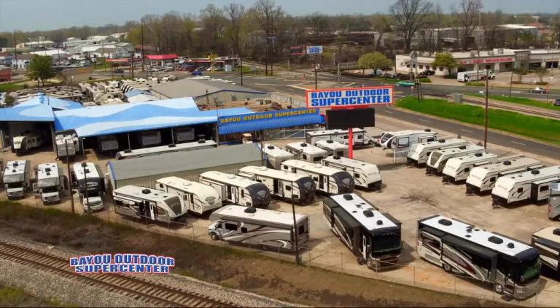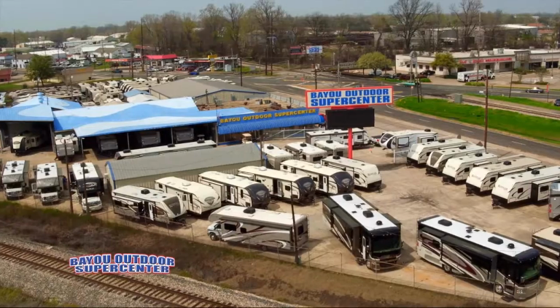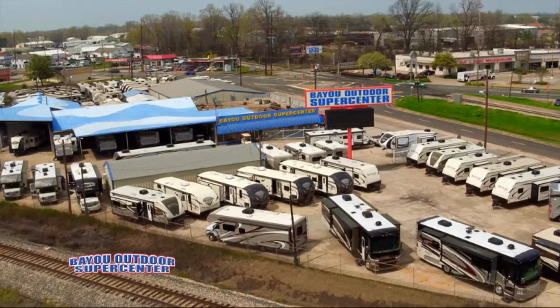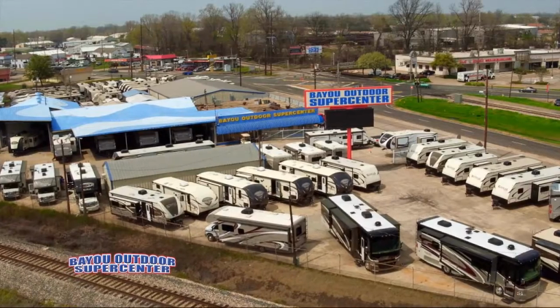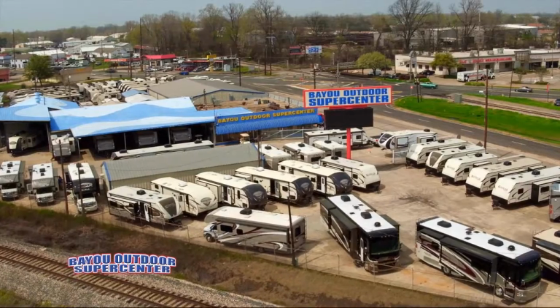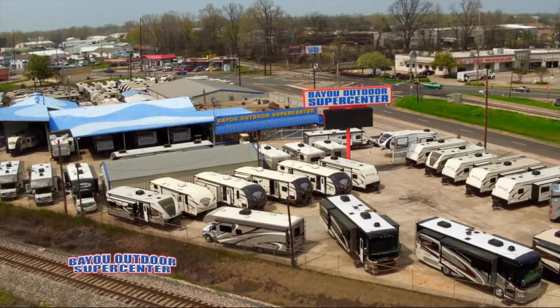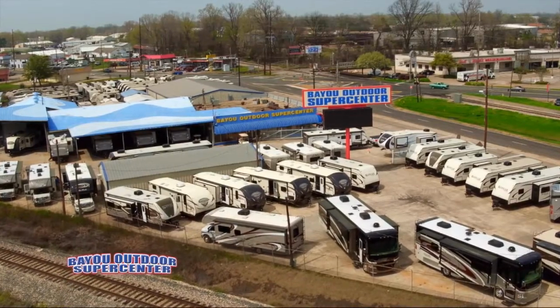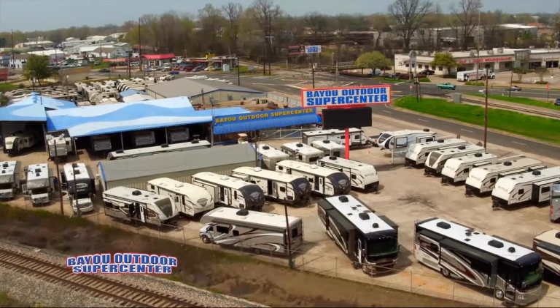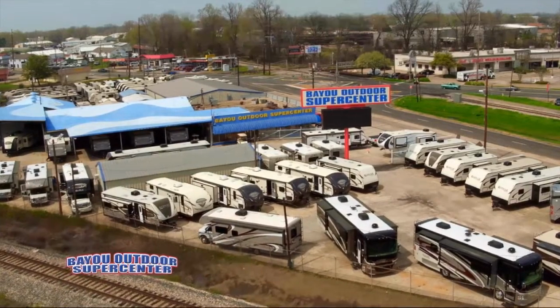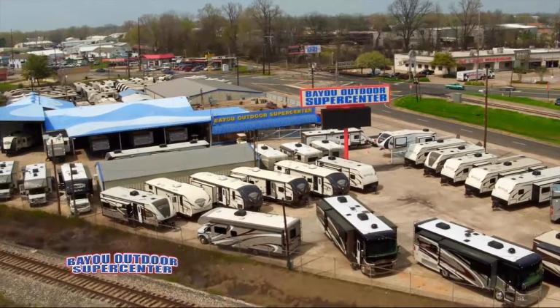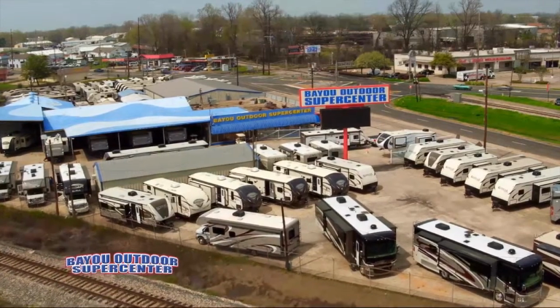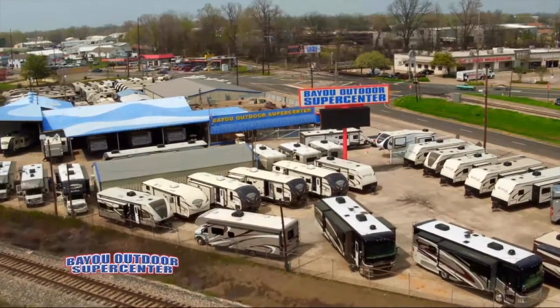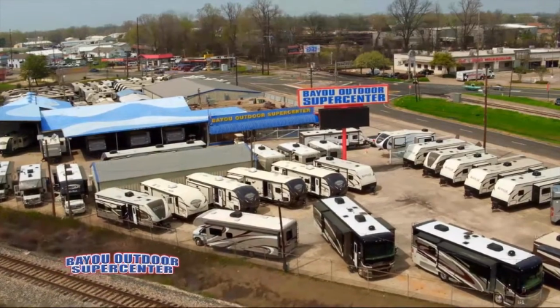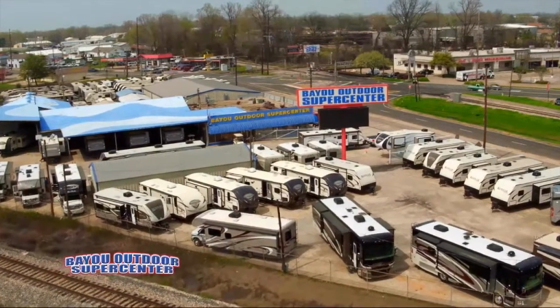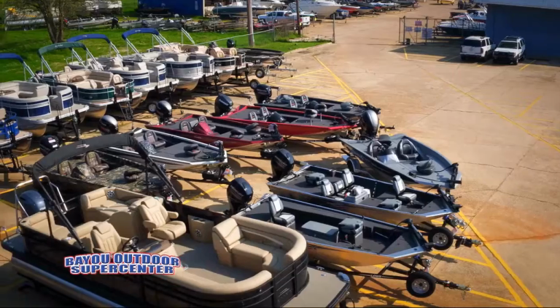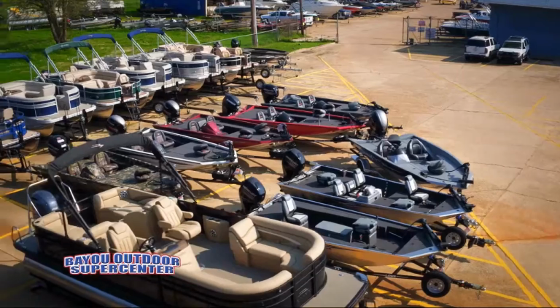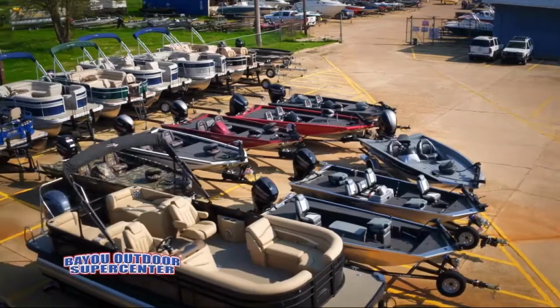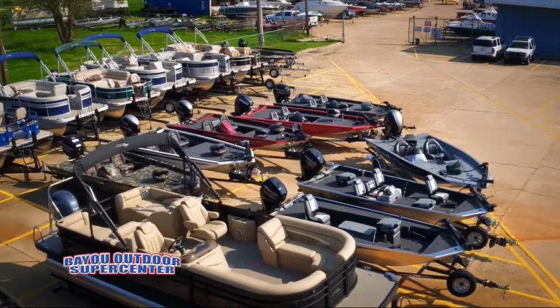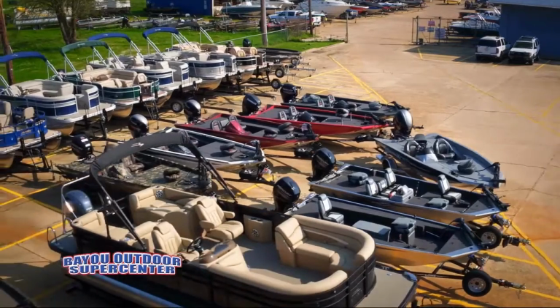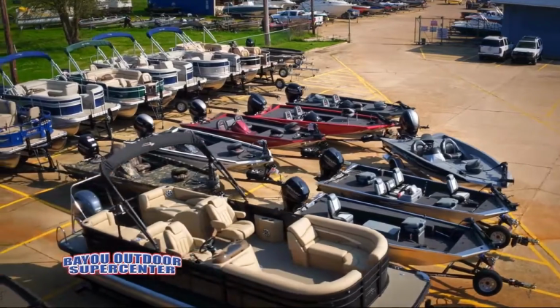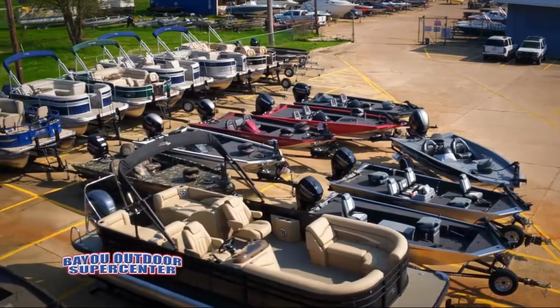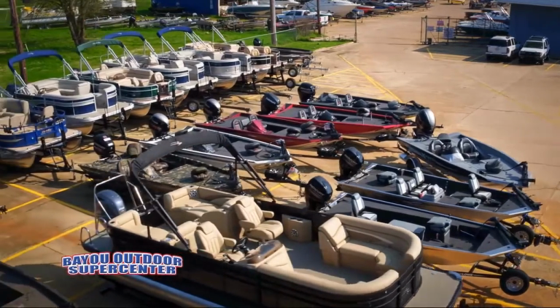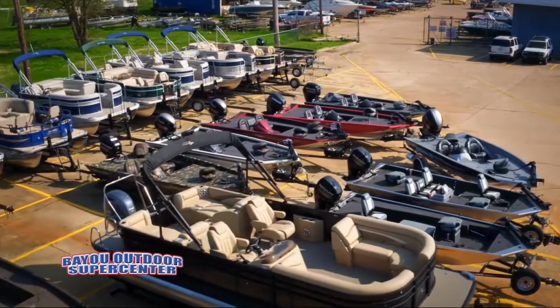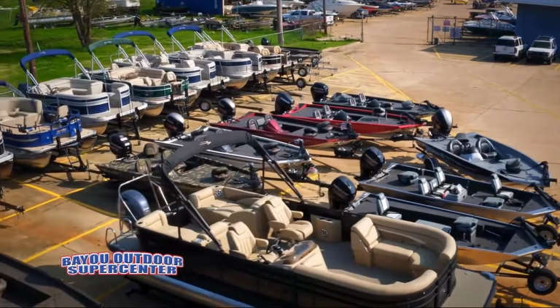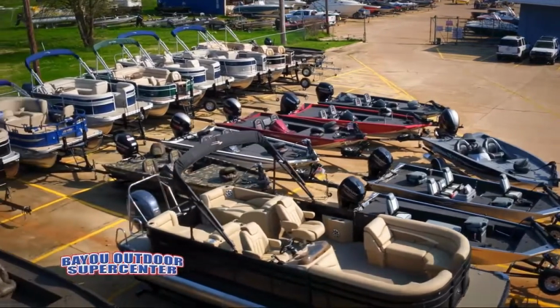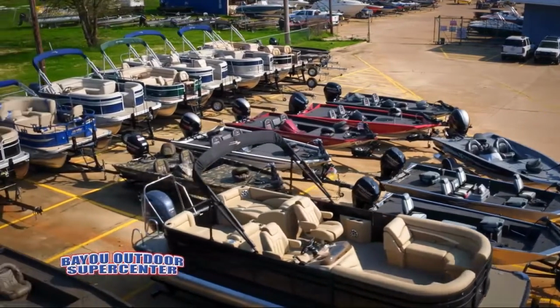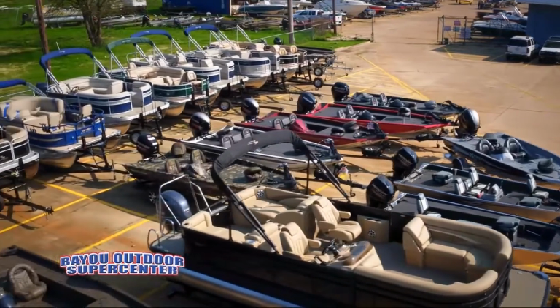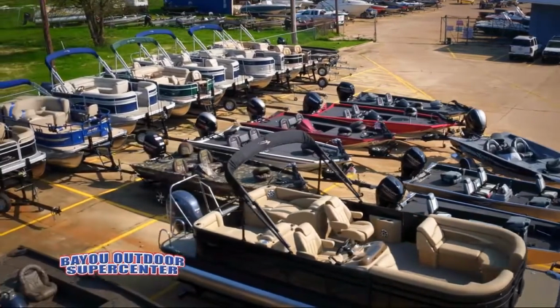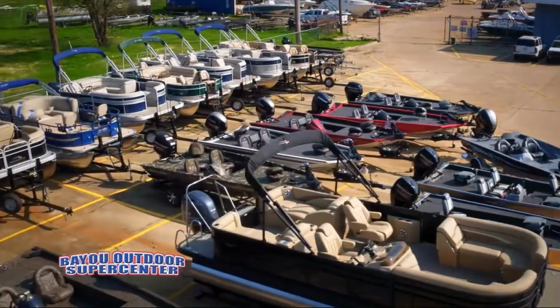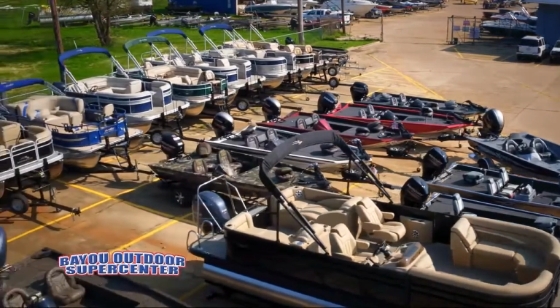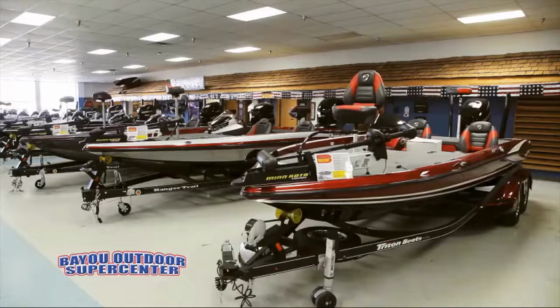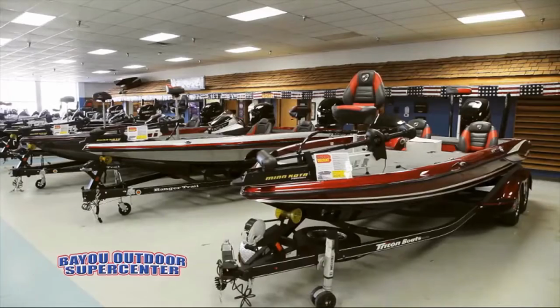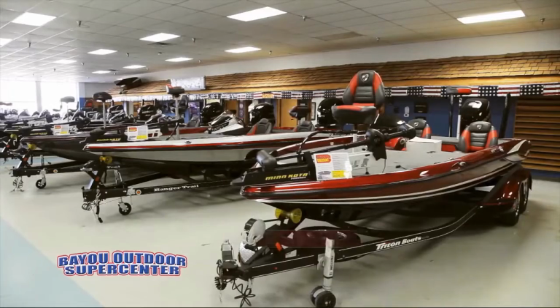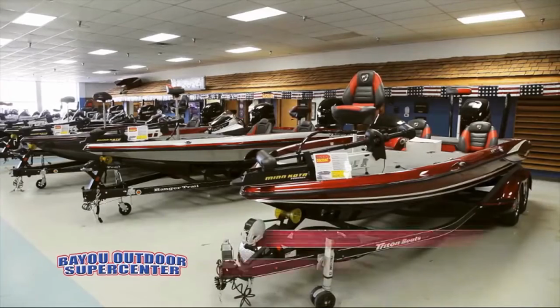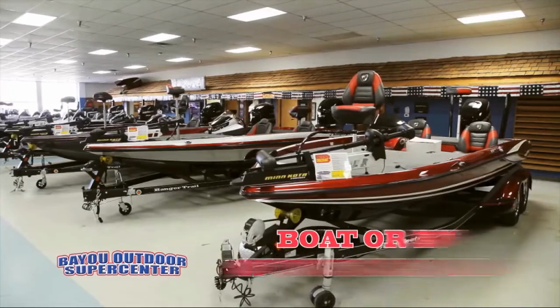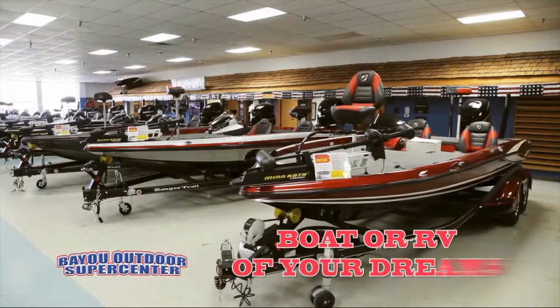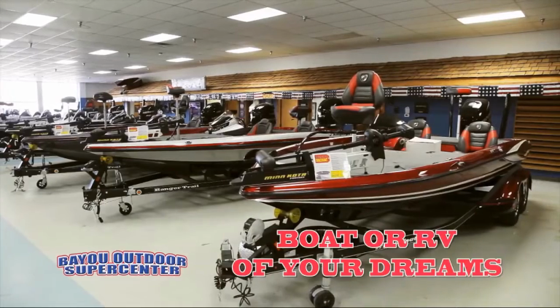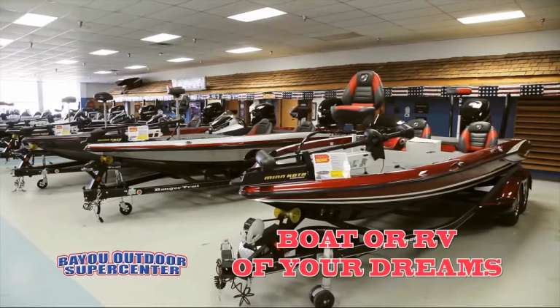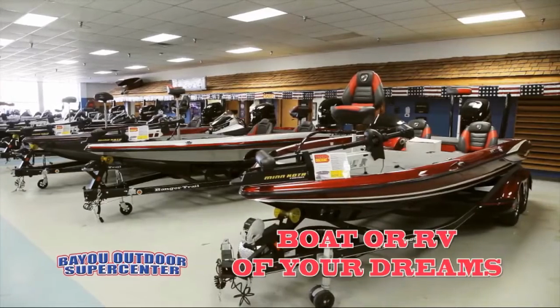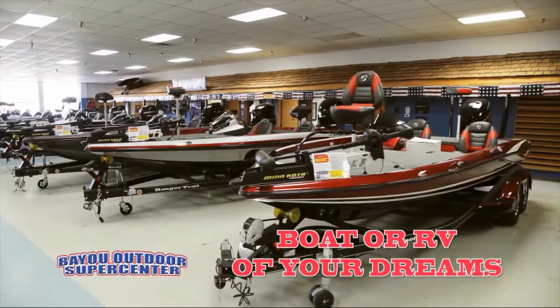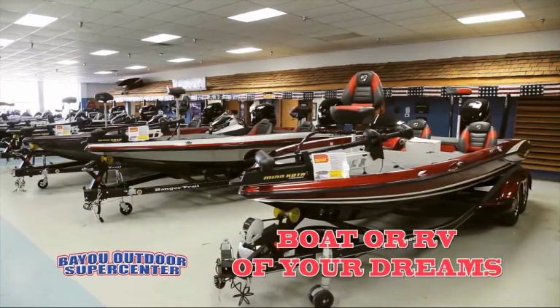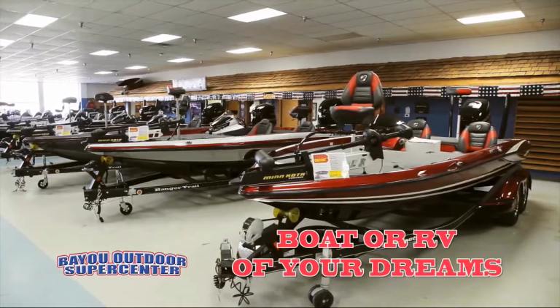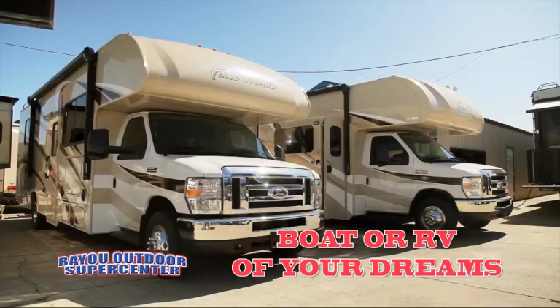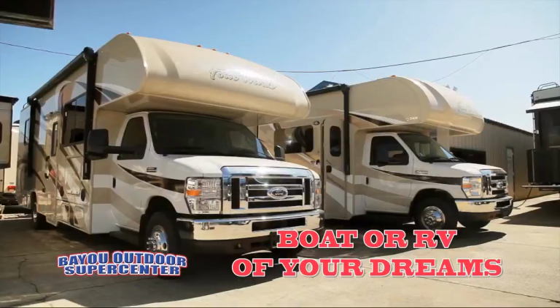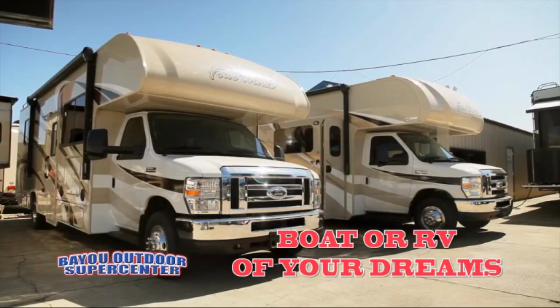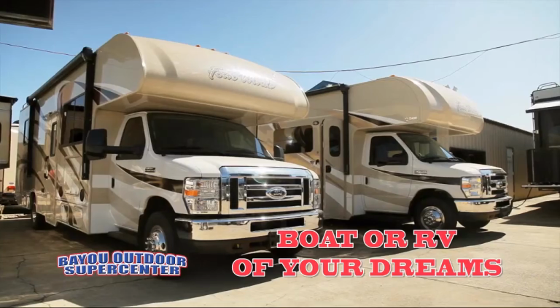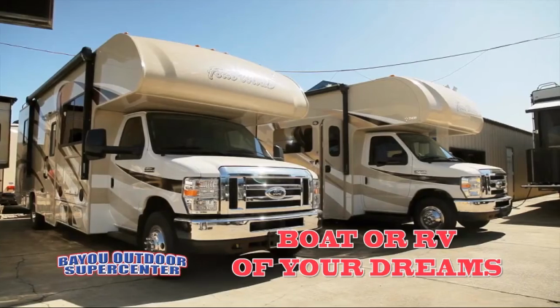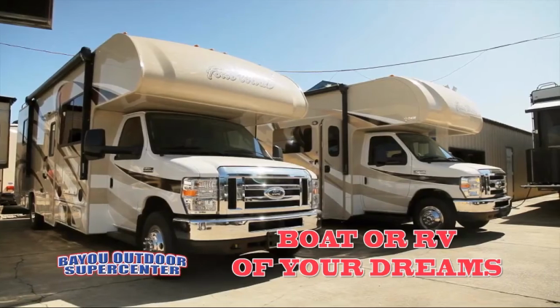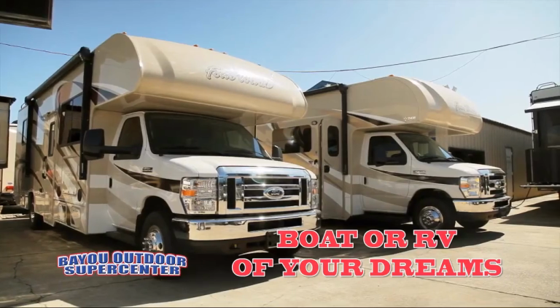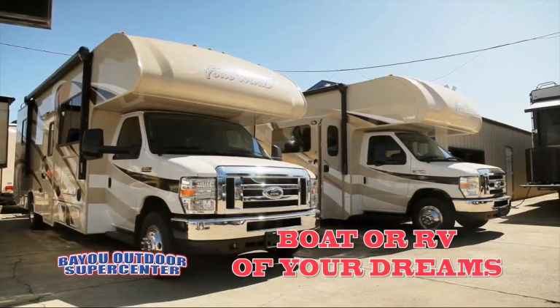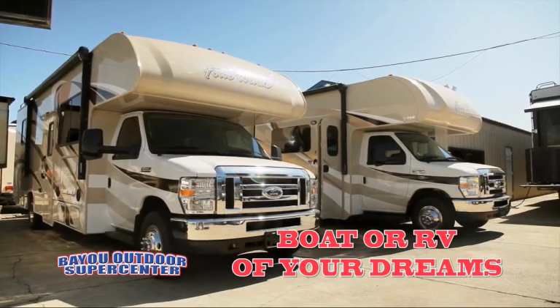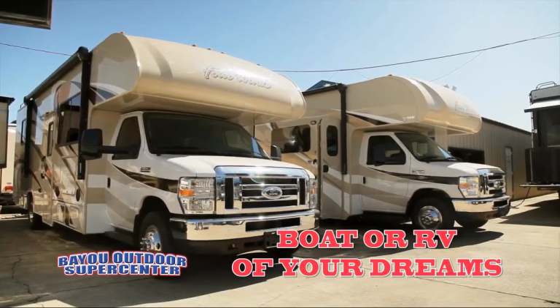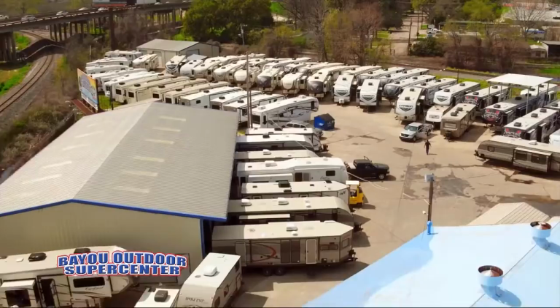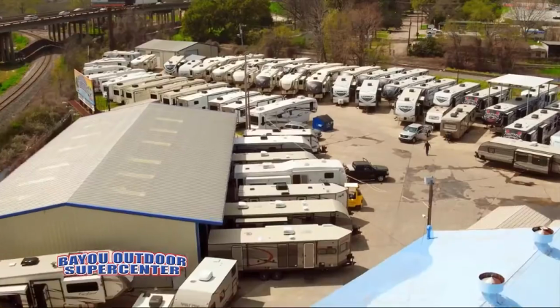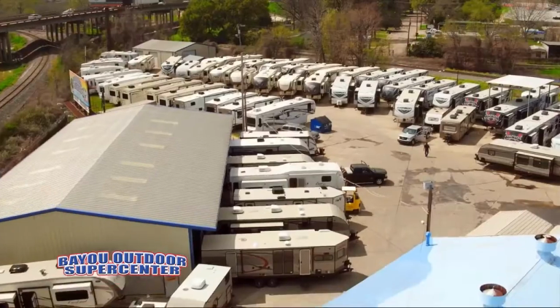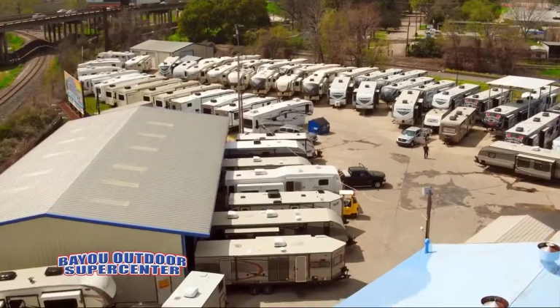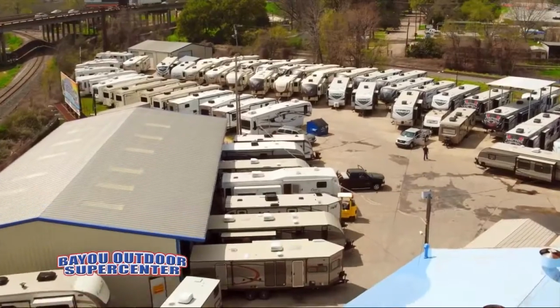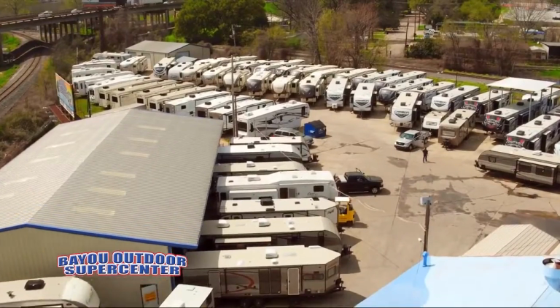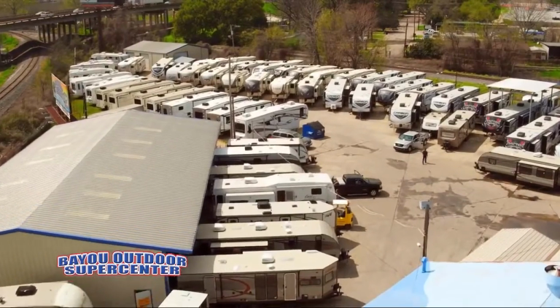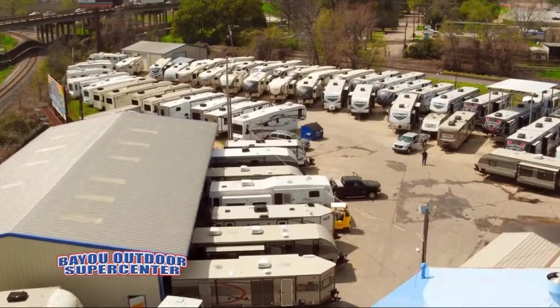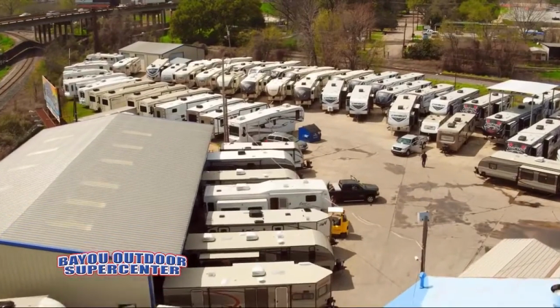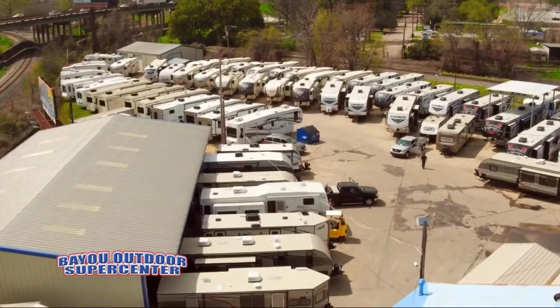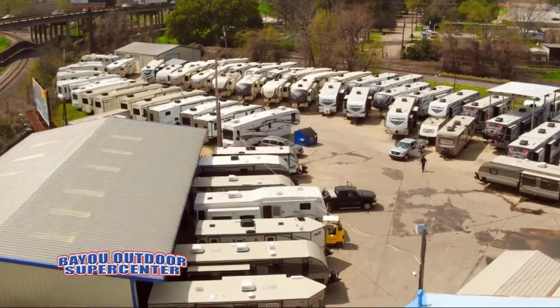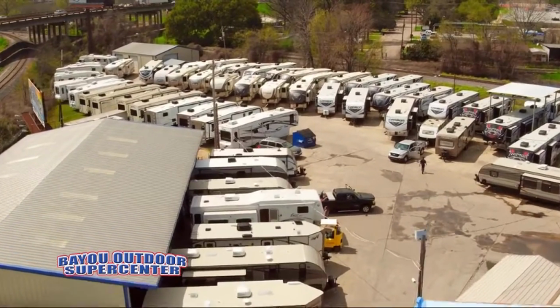Welcome to Bayou Outdoor Supercenter, and here's a great RV from our giant selection of motorhomes, fifth wheels, and trailers.